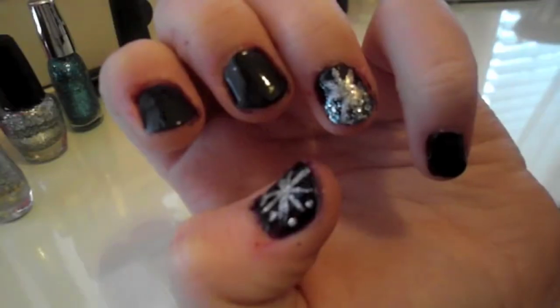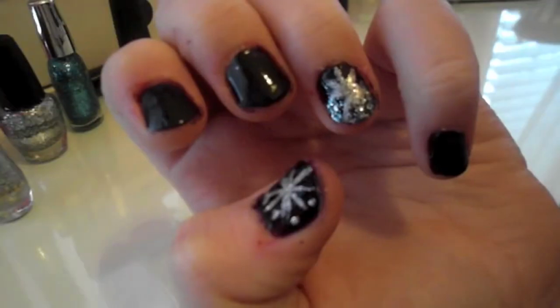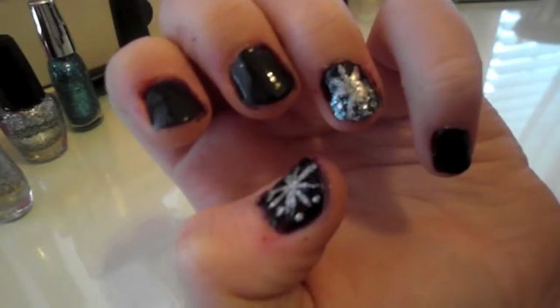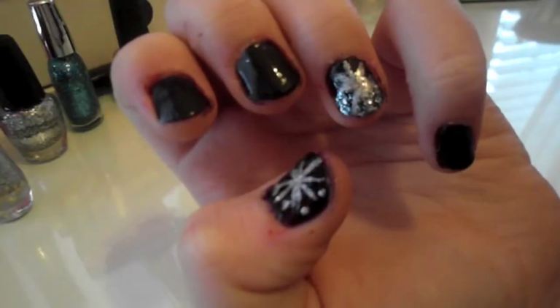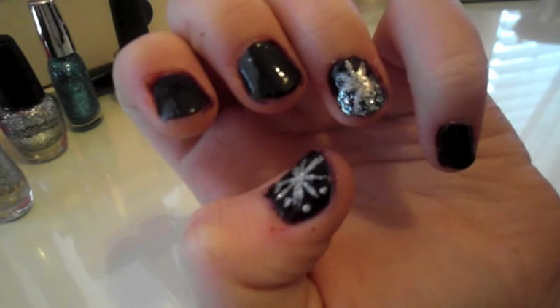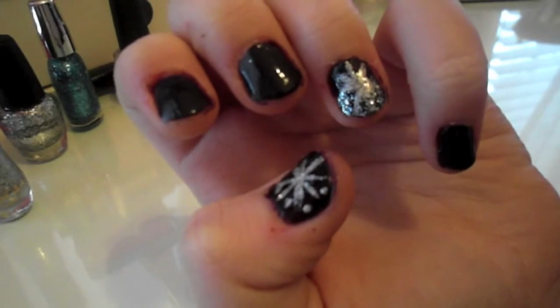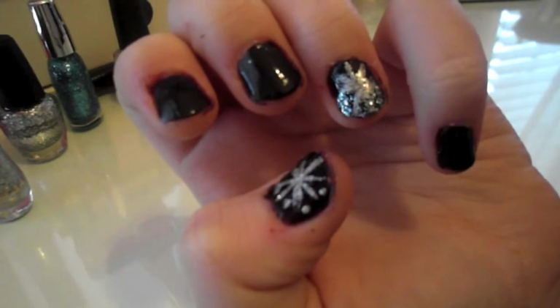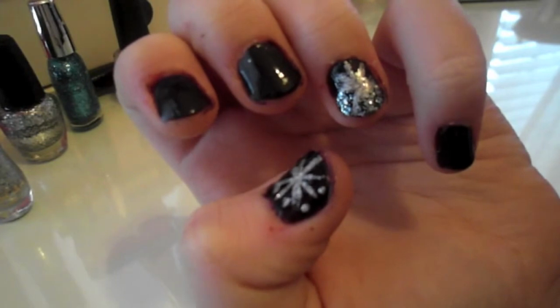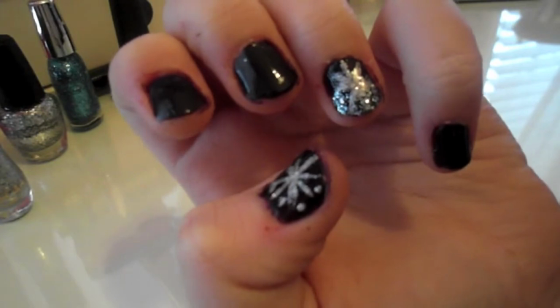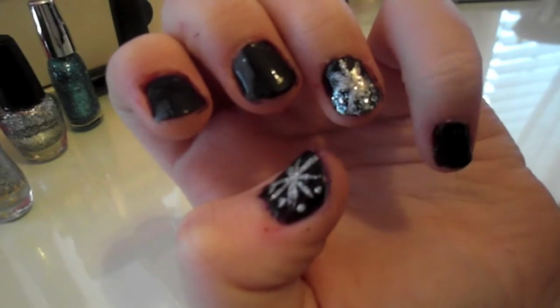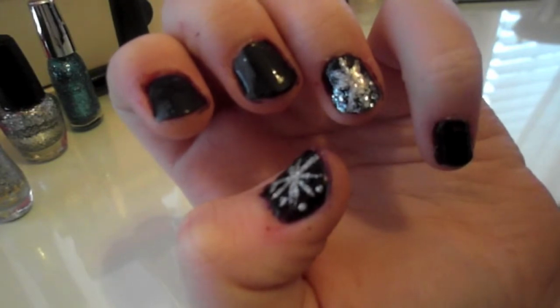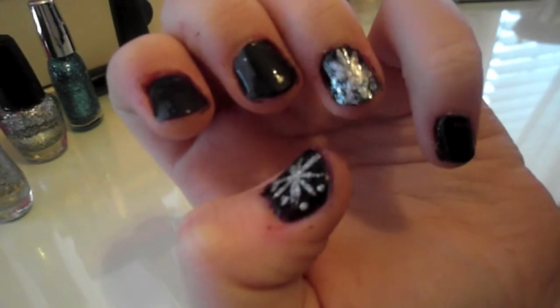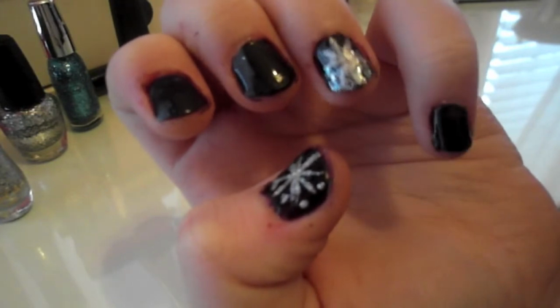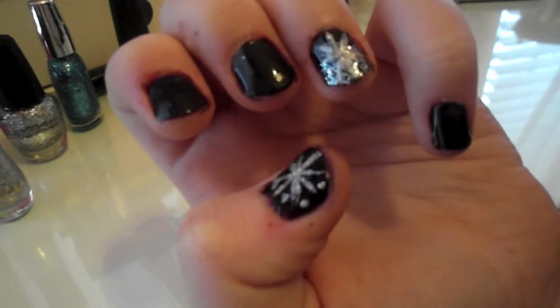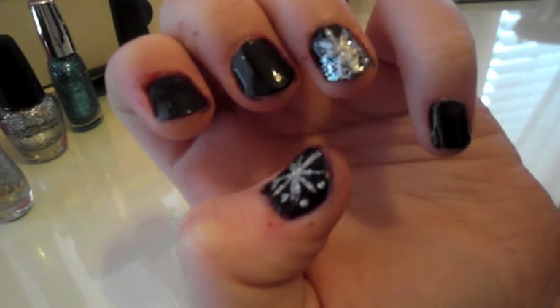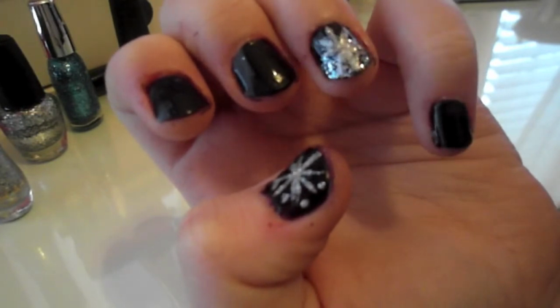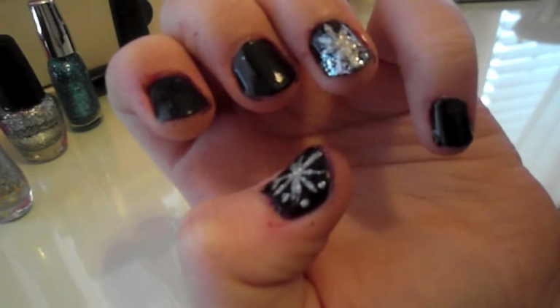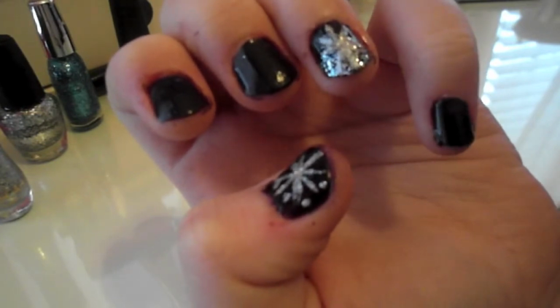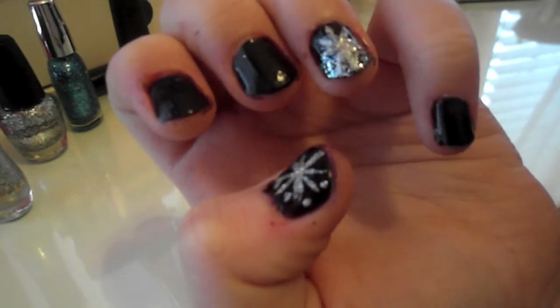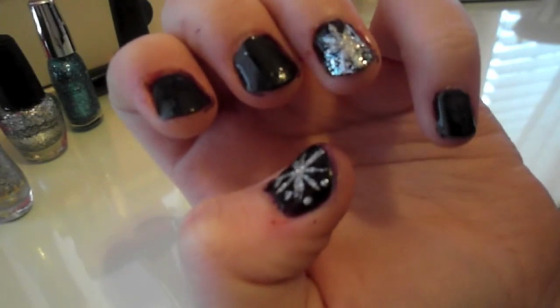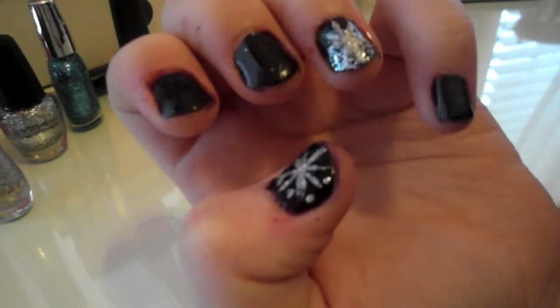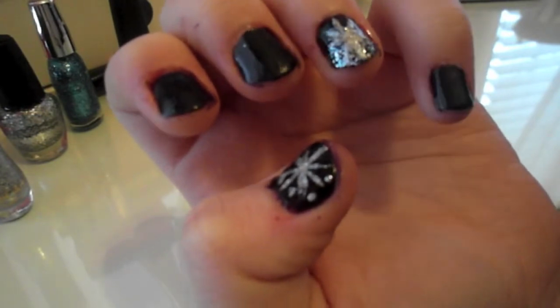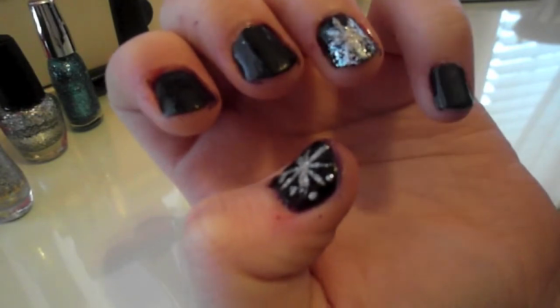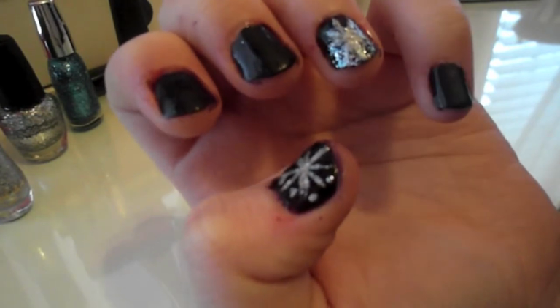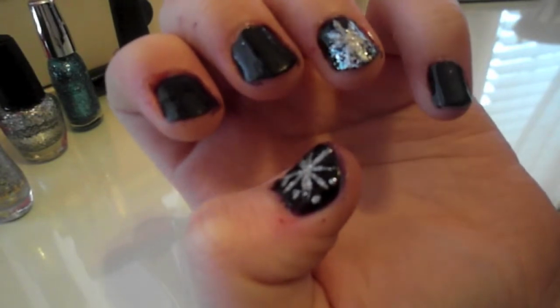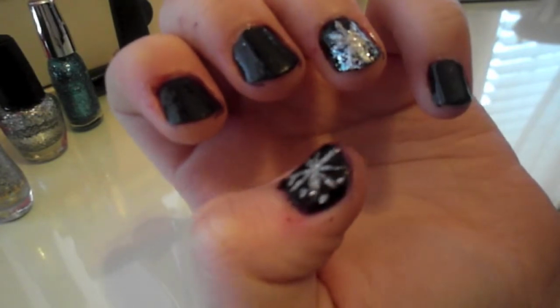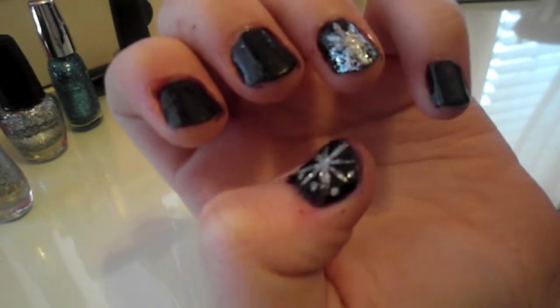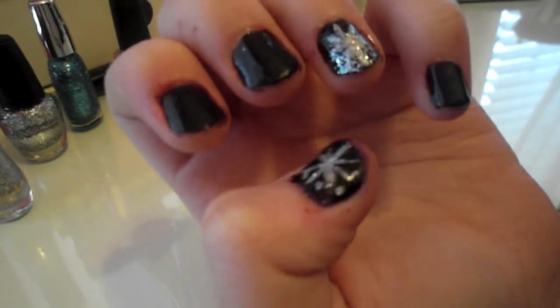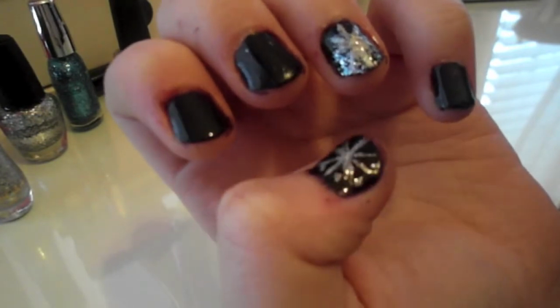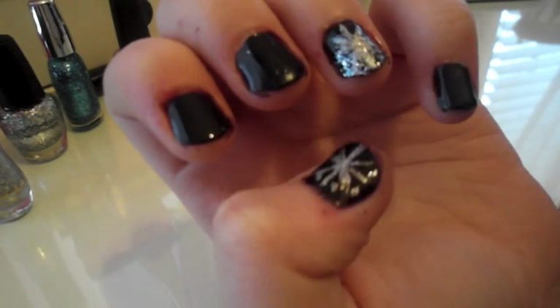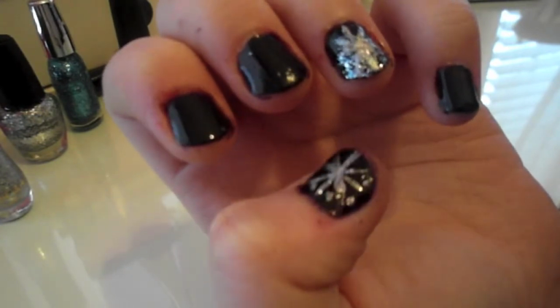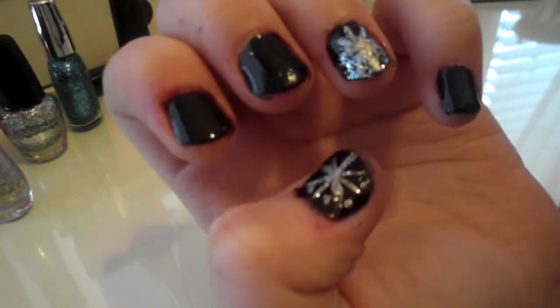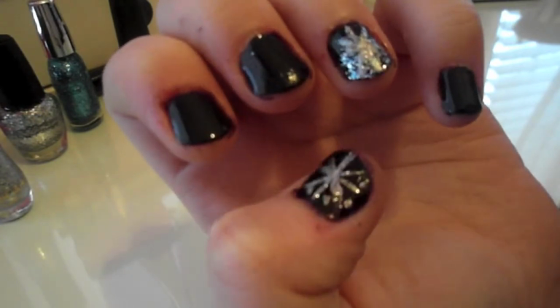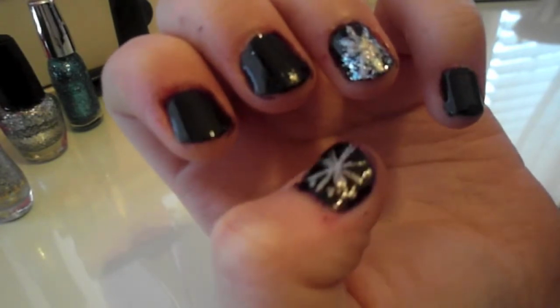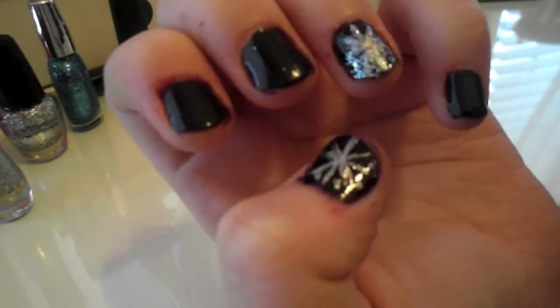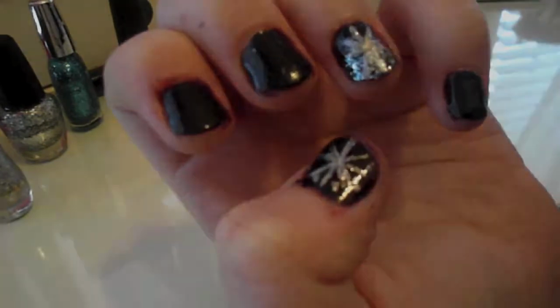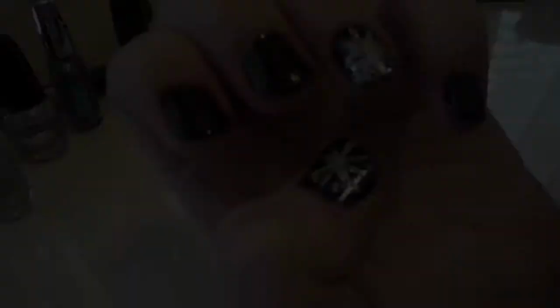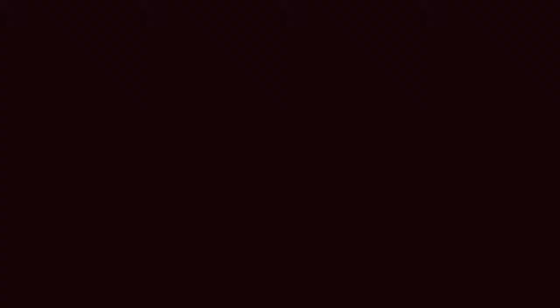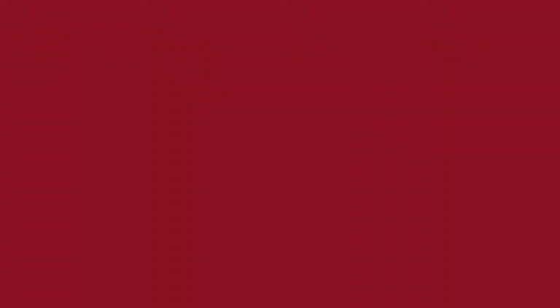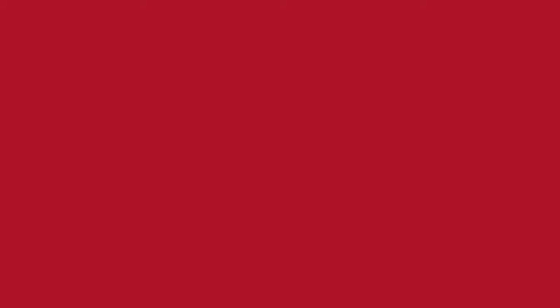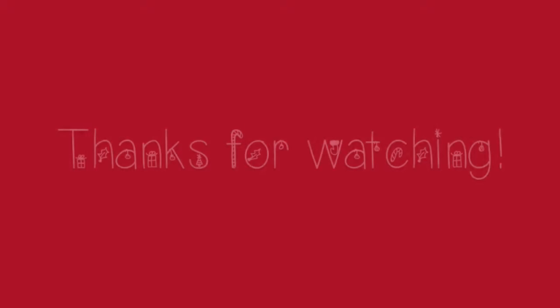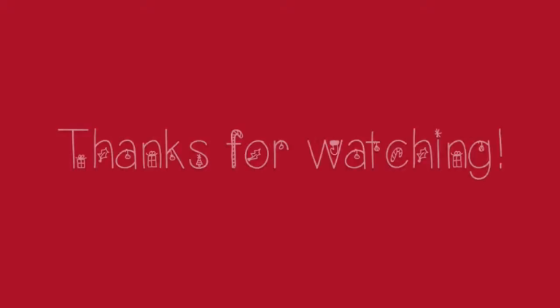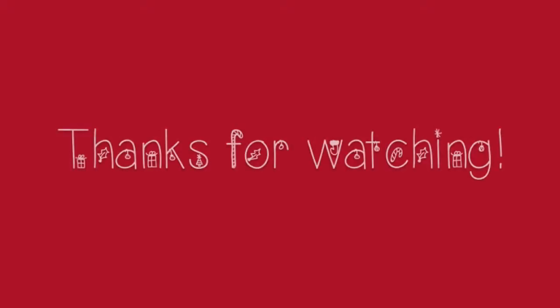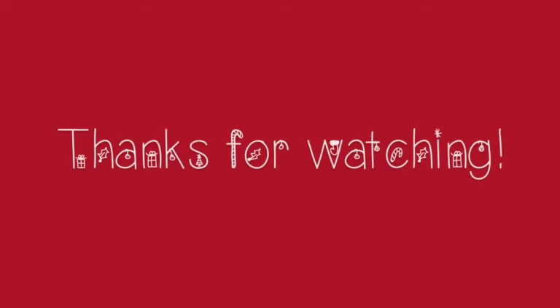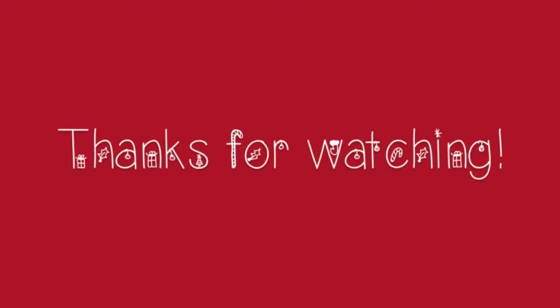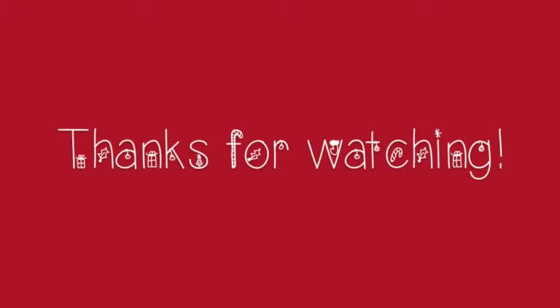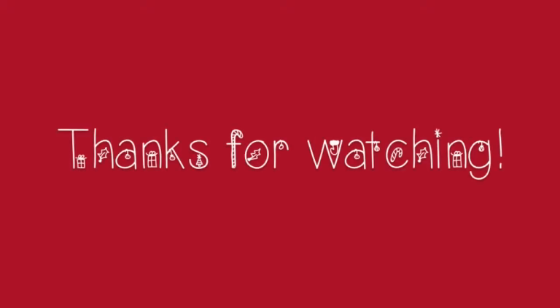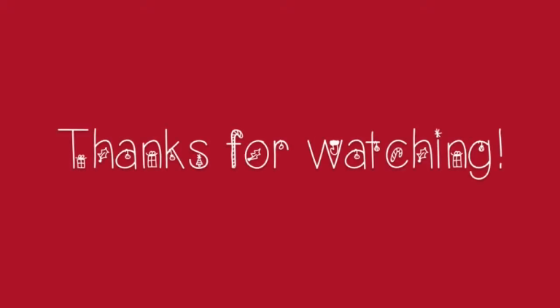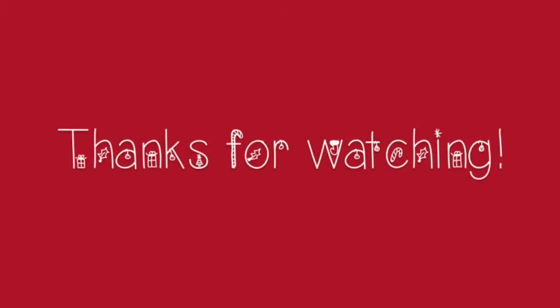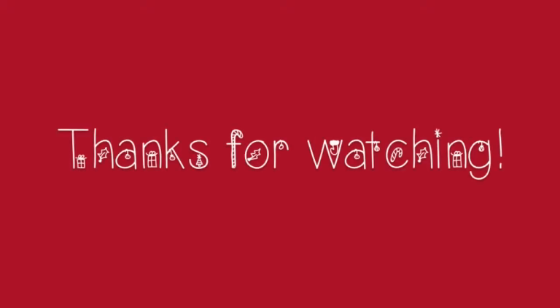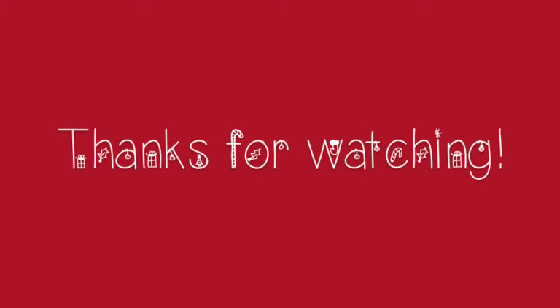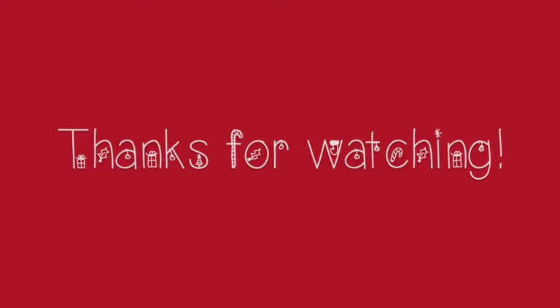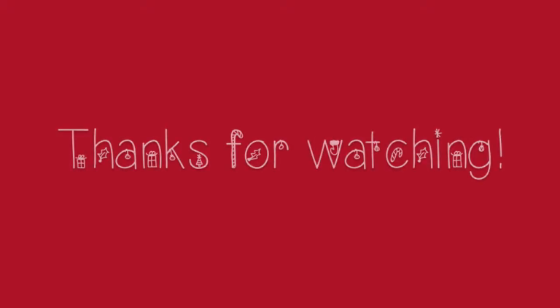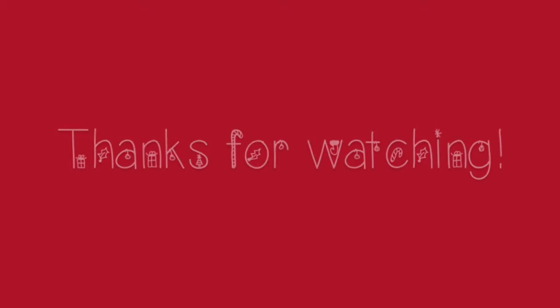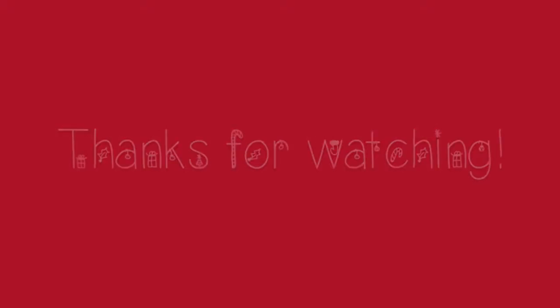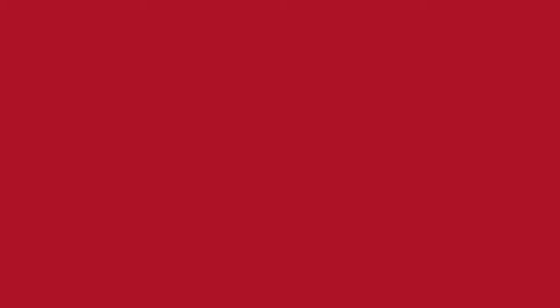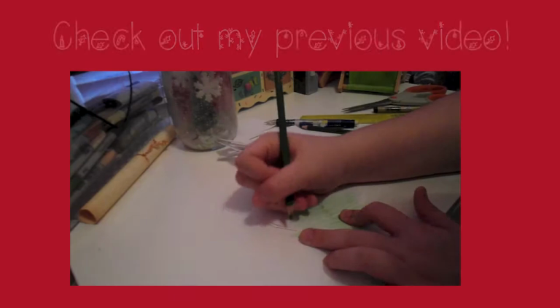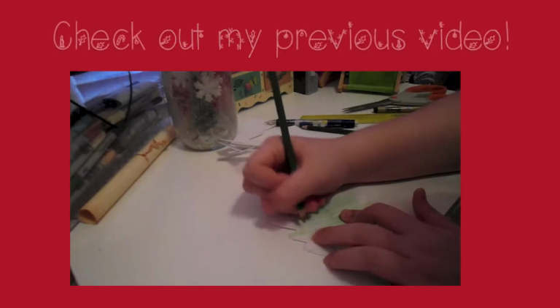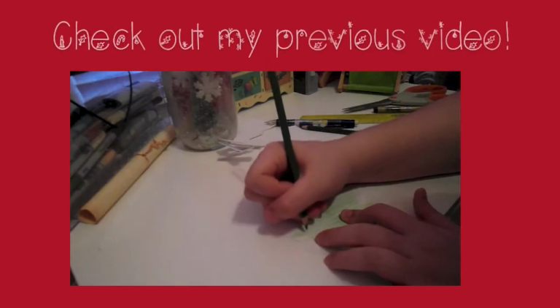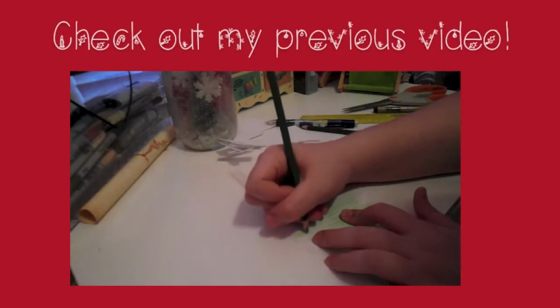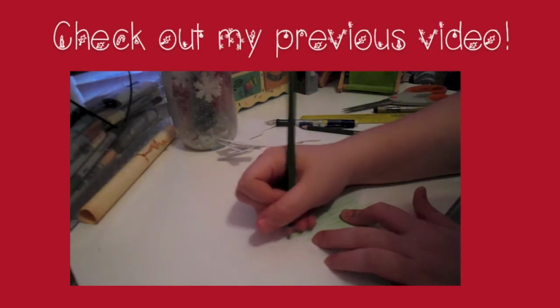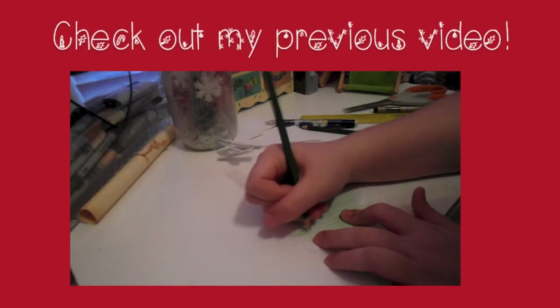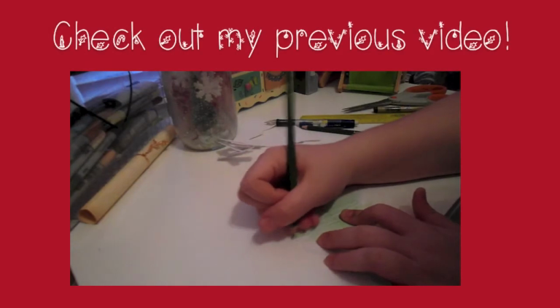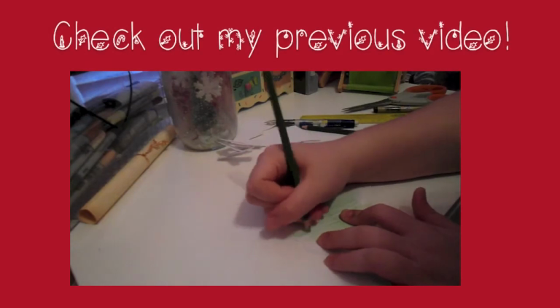I hope you guys enjoyed this video. I hope that it gave you some inspiration for nails, and I will talk to you guys in my next one. Bye guys!